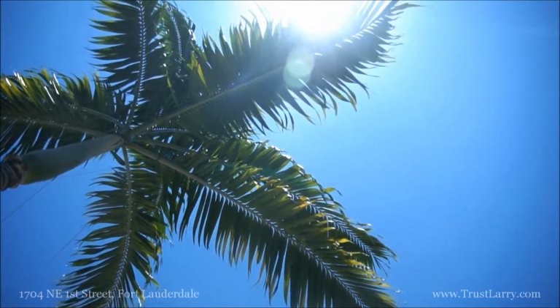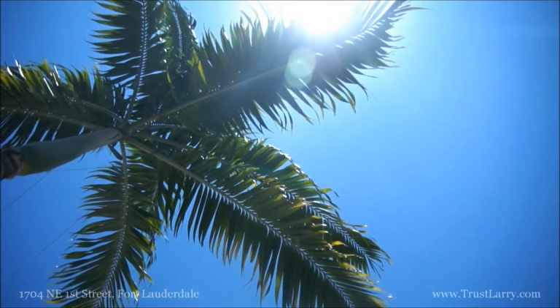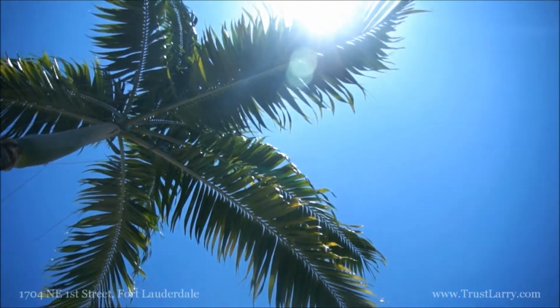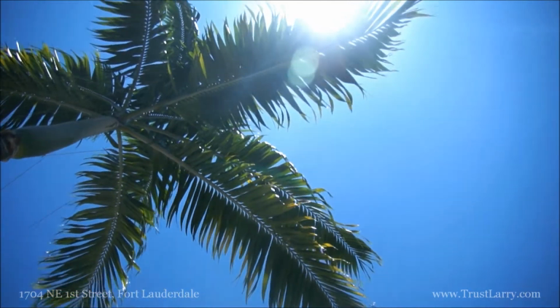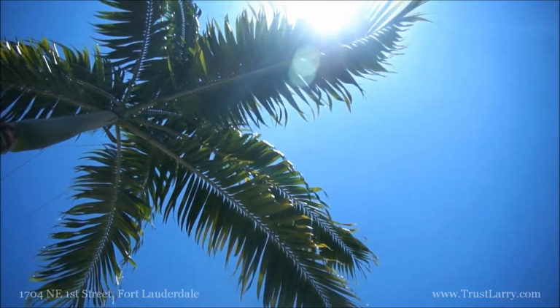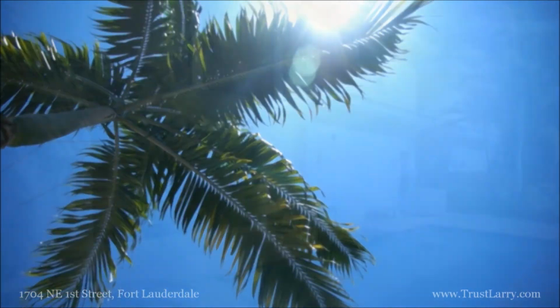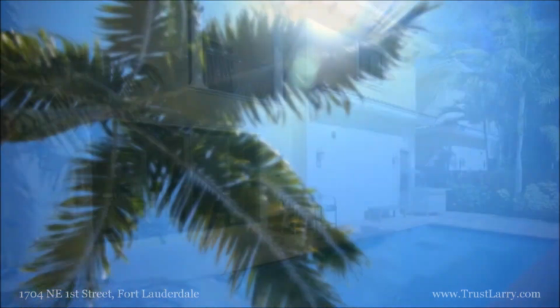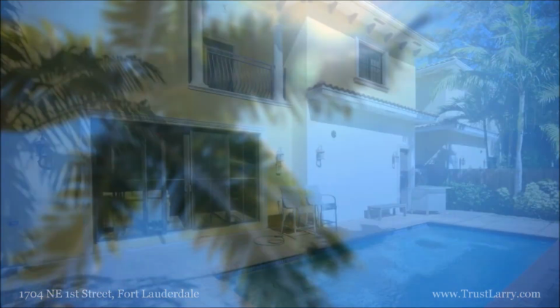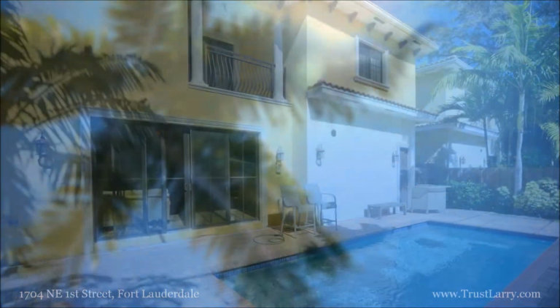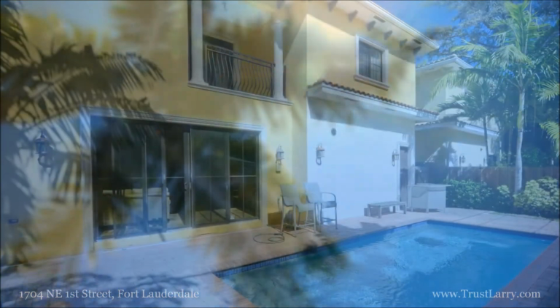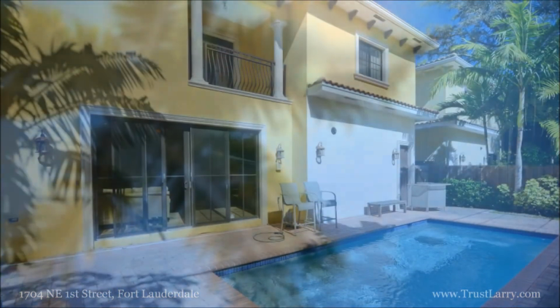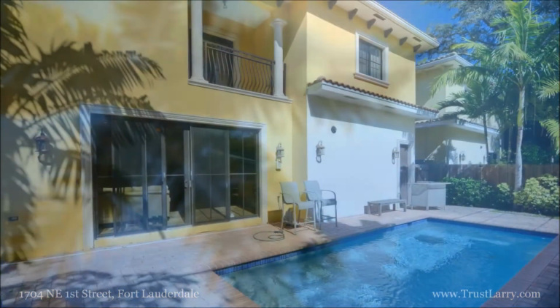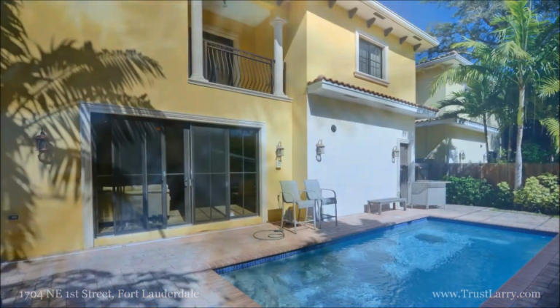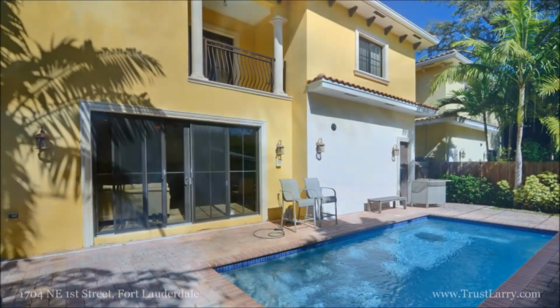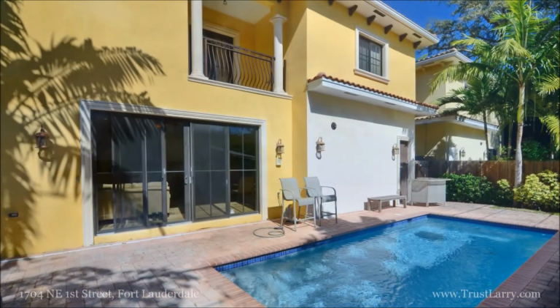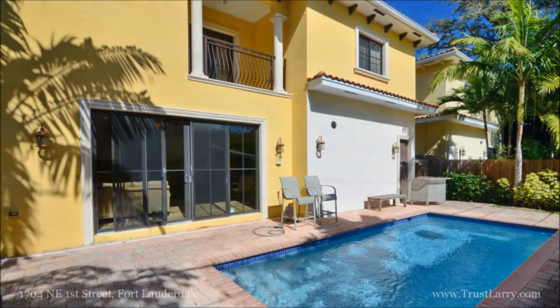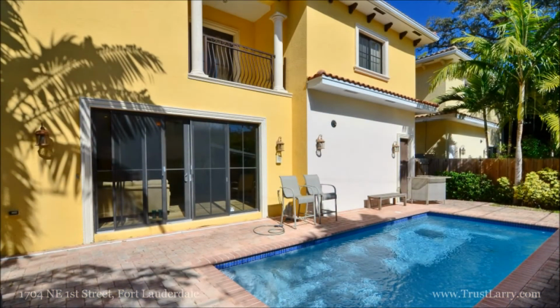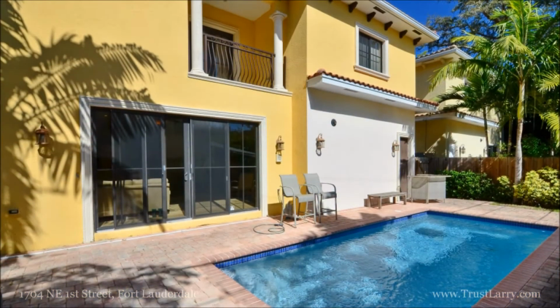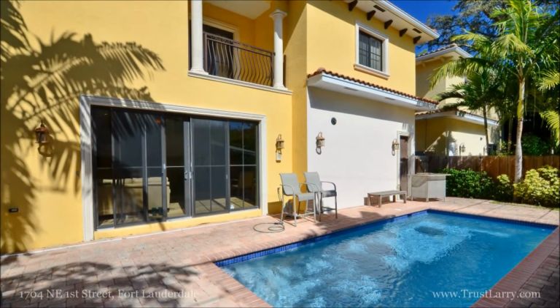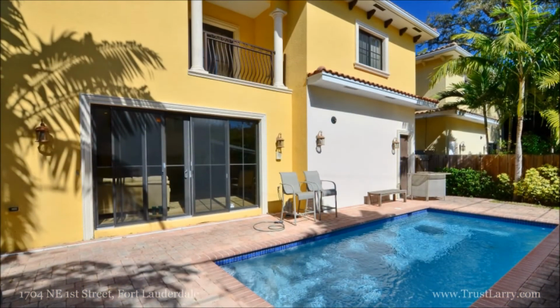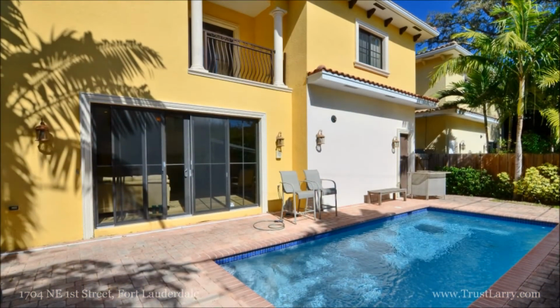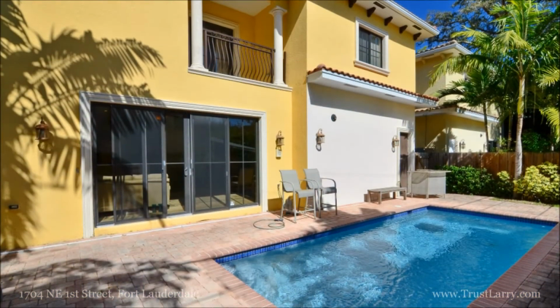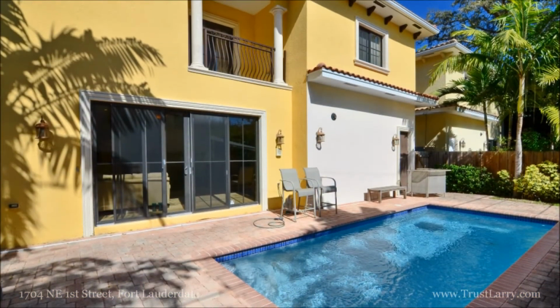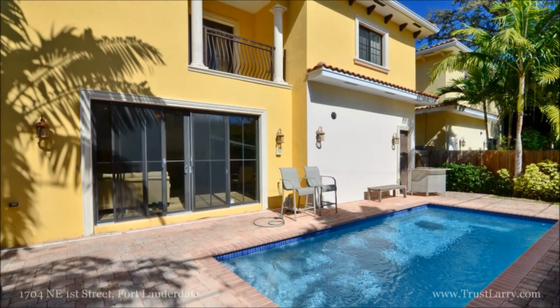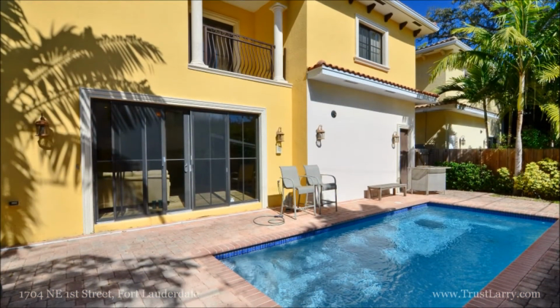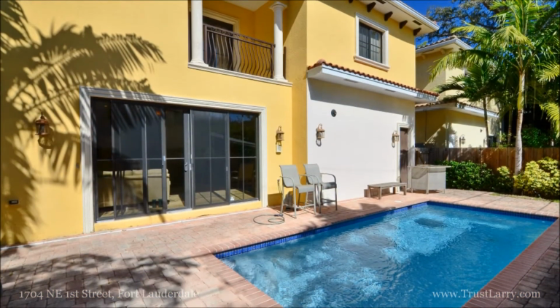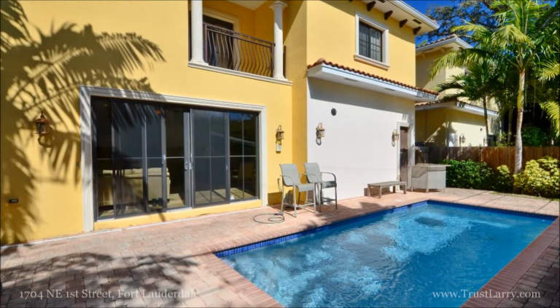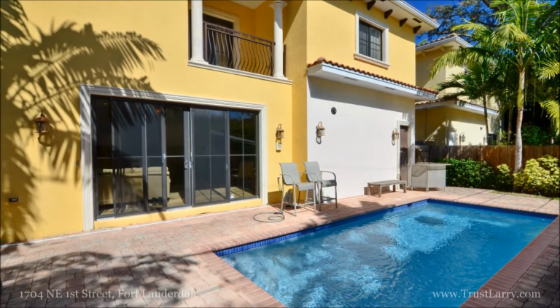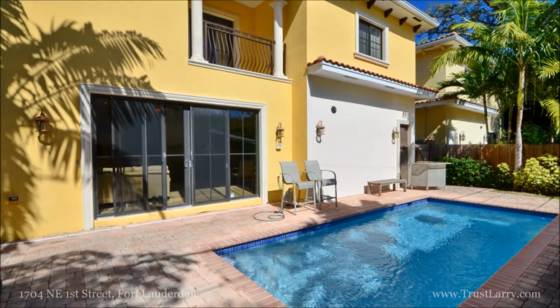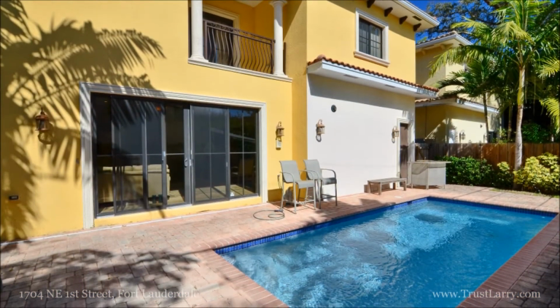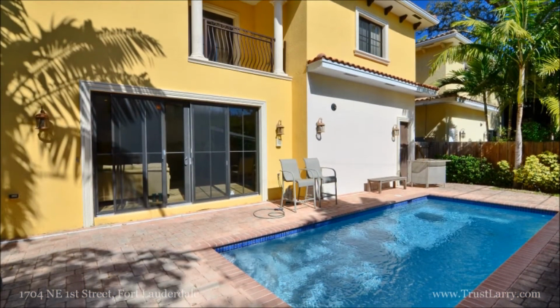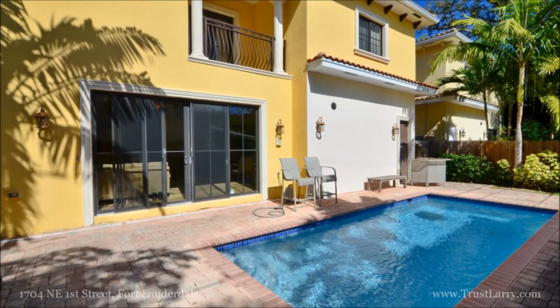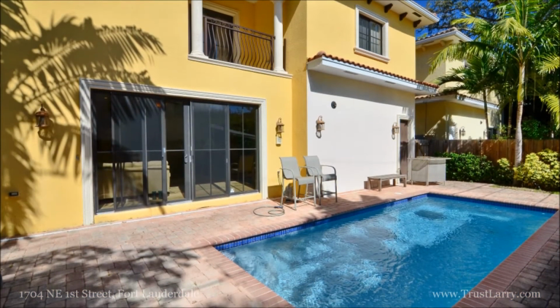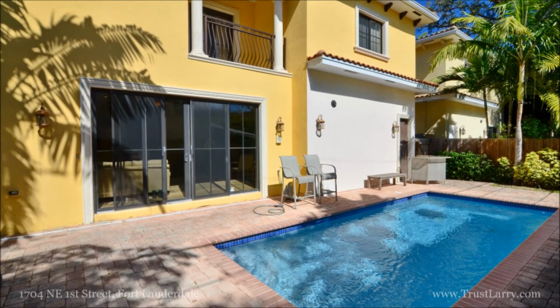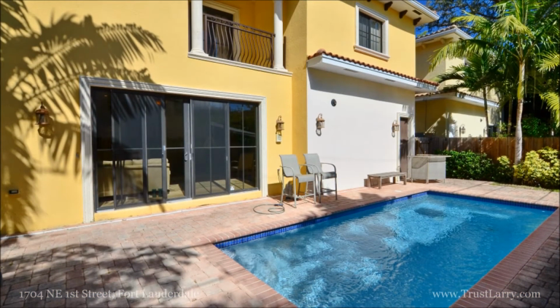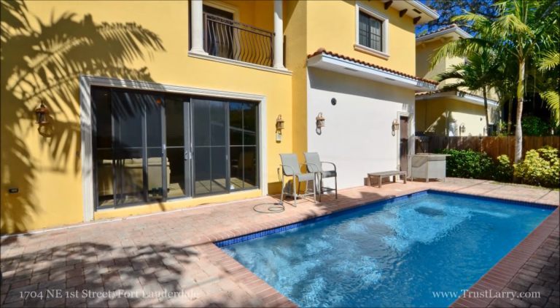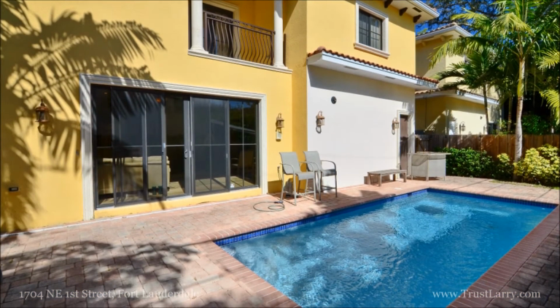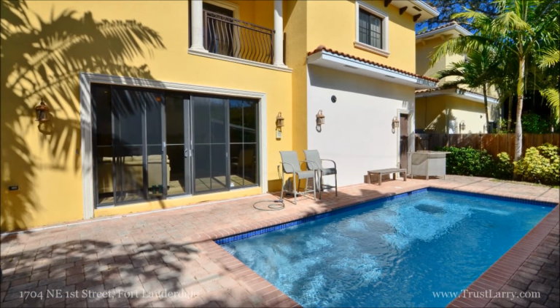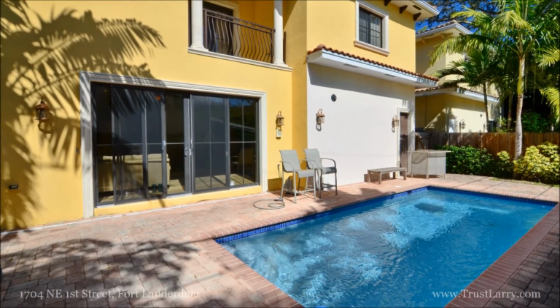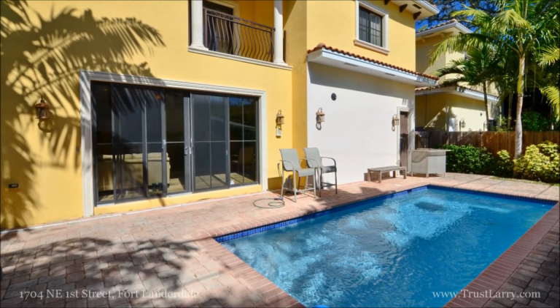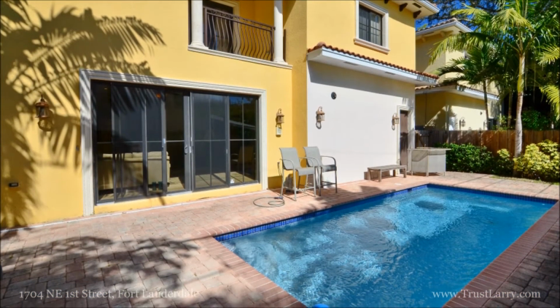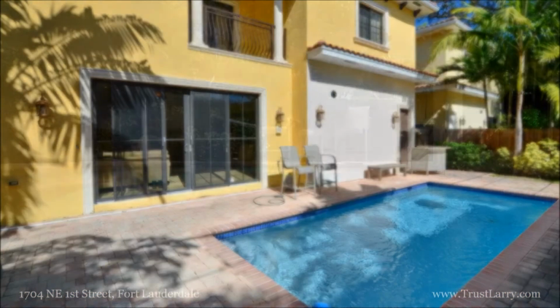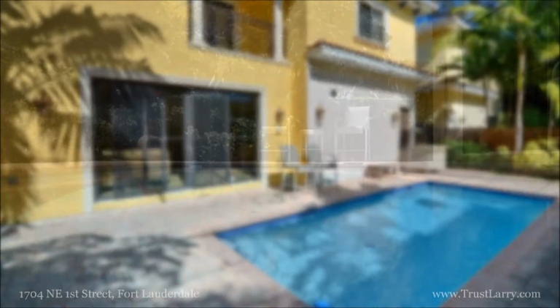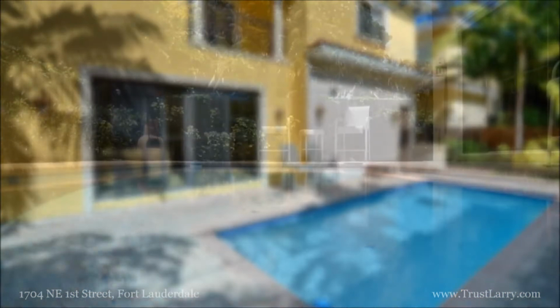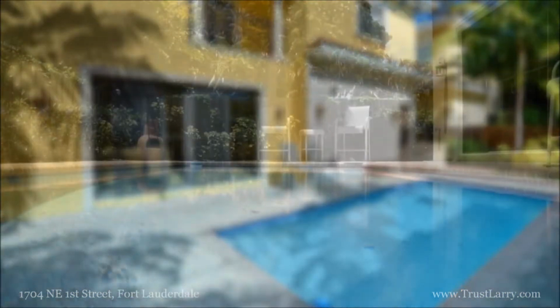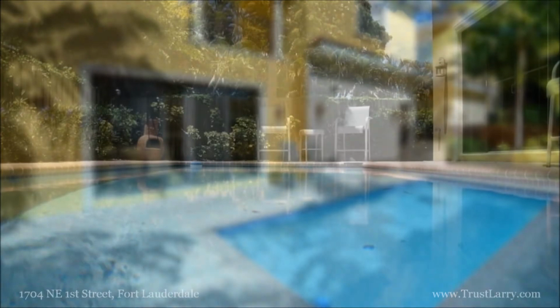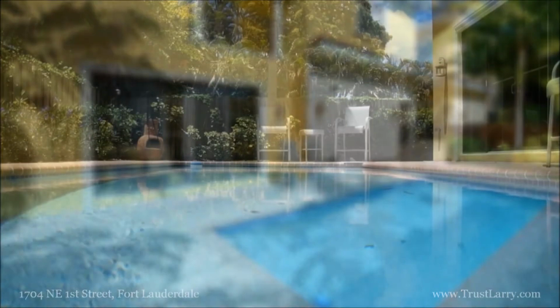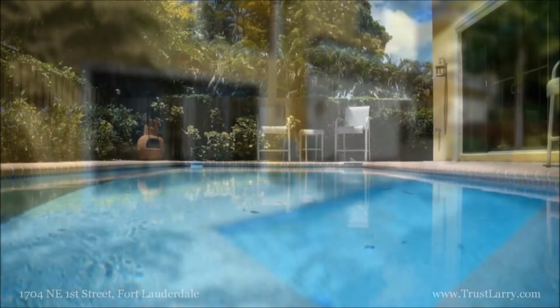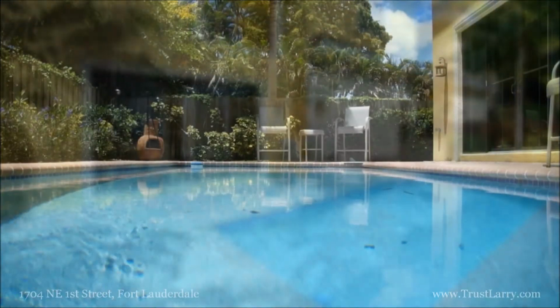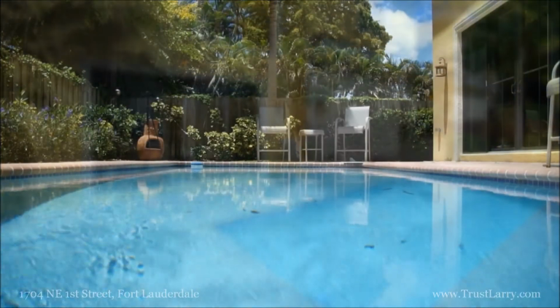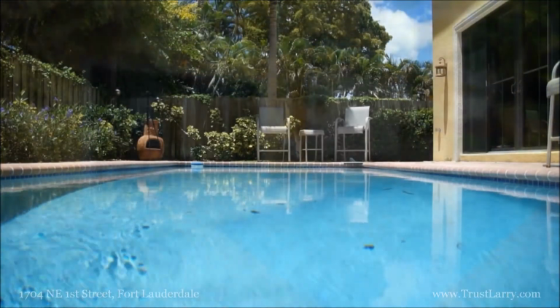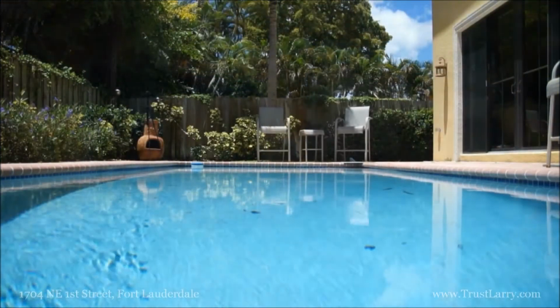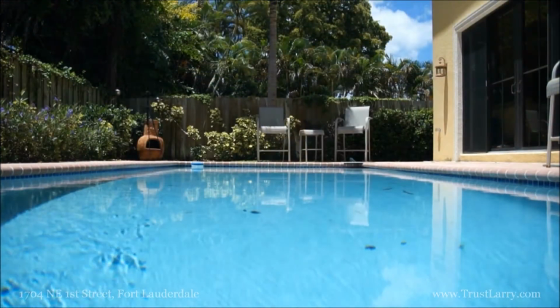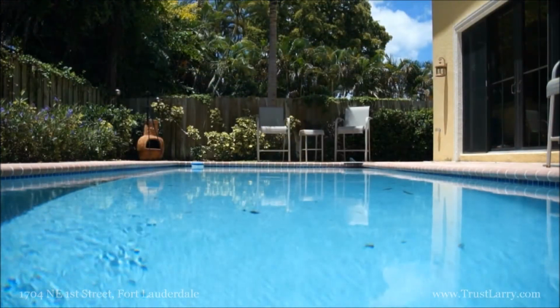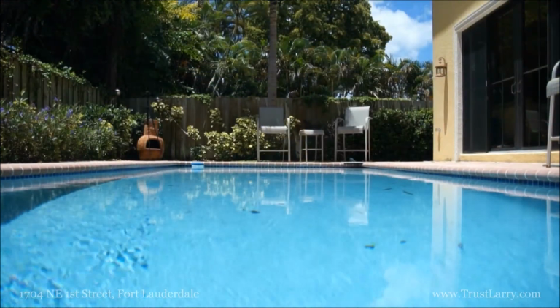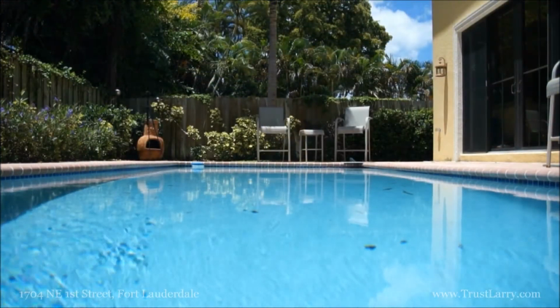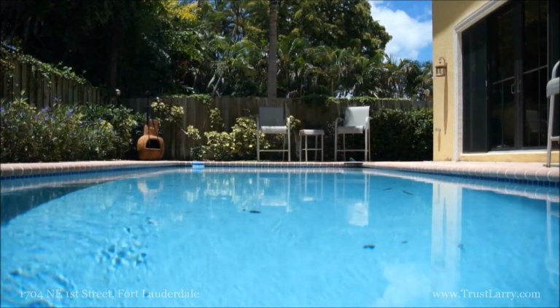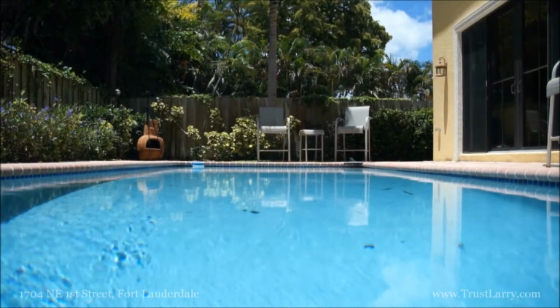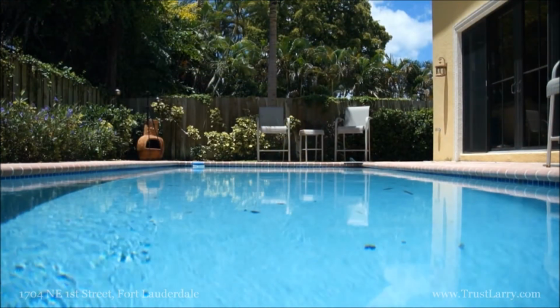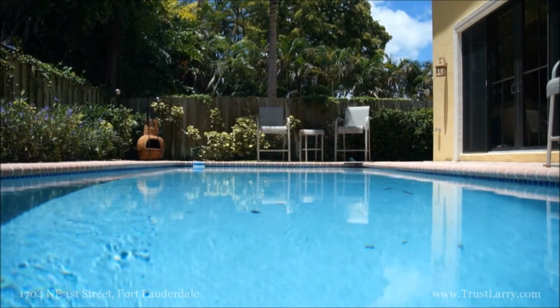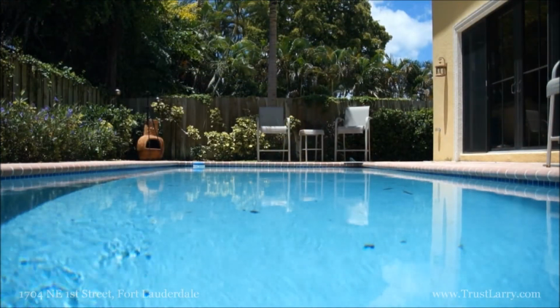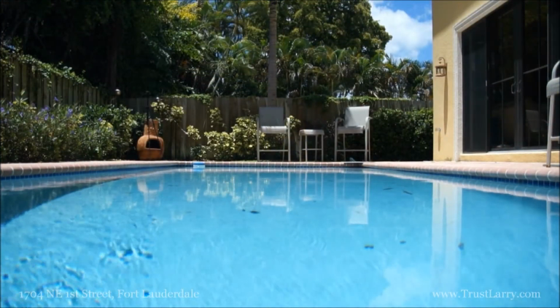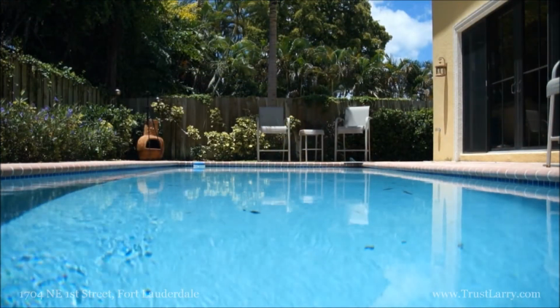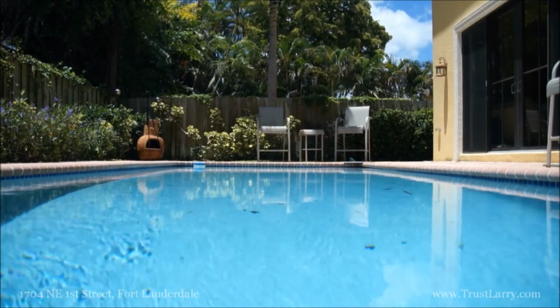Though the beach is just minutes away, you don't have to go any further than your backyard to enjoy the sun with a relaxing dip in the pool.